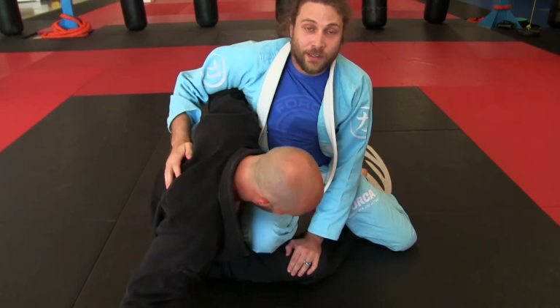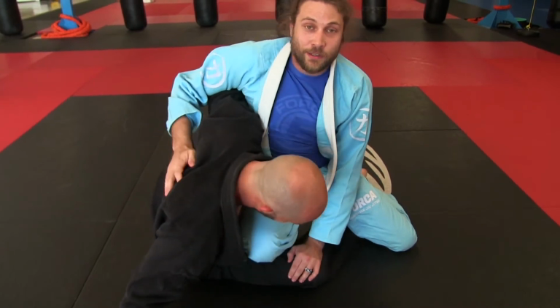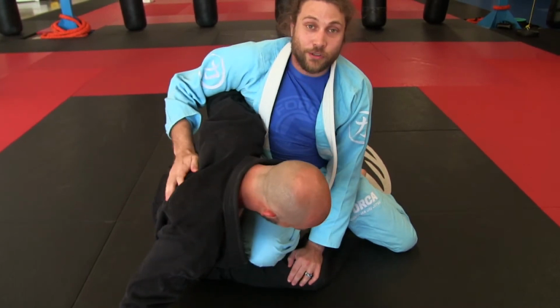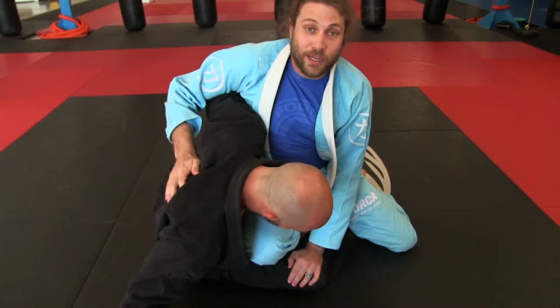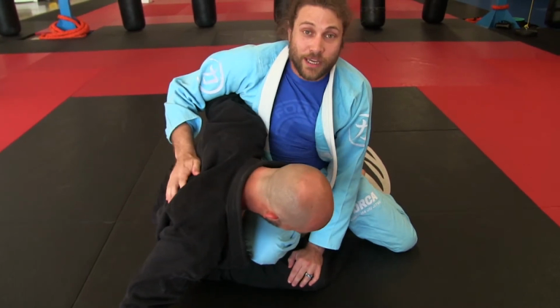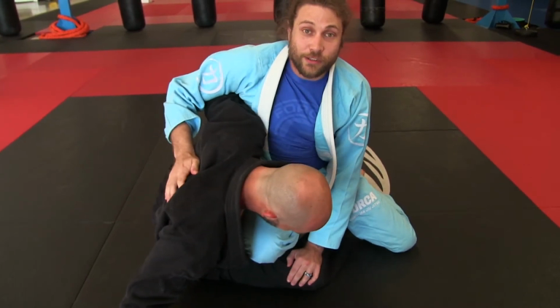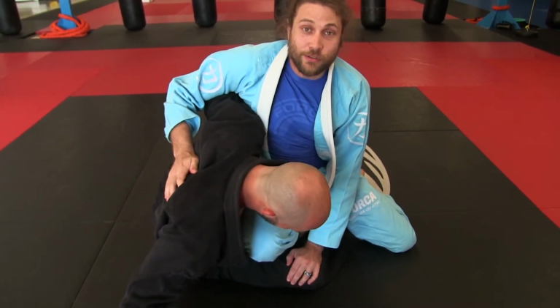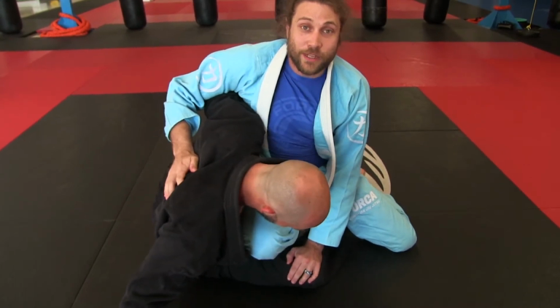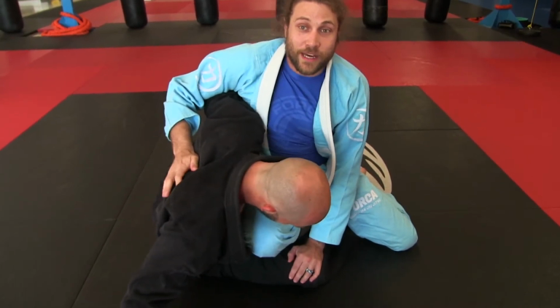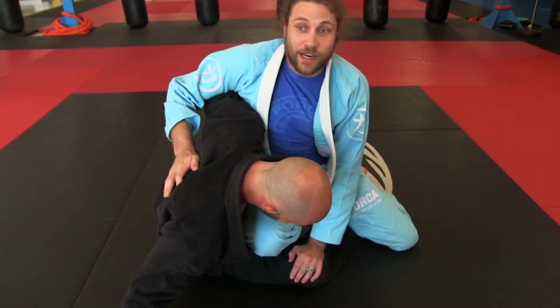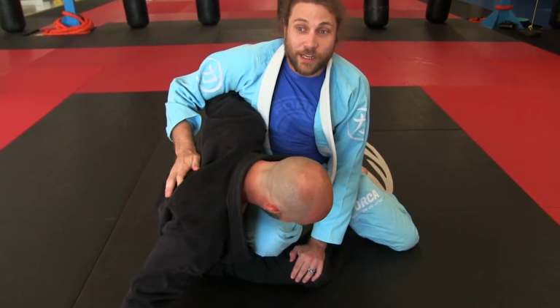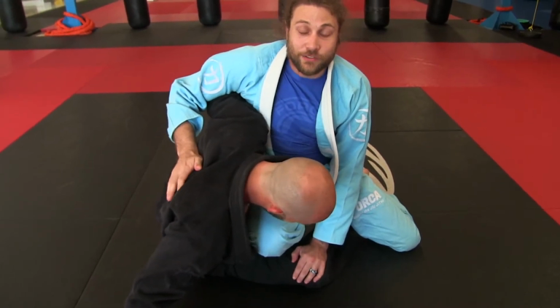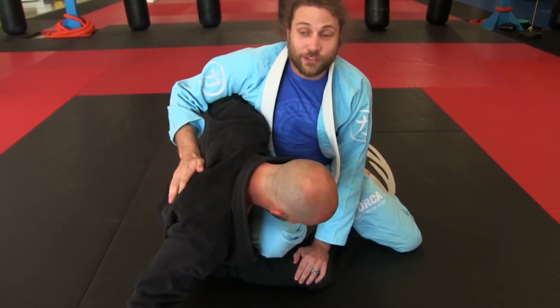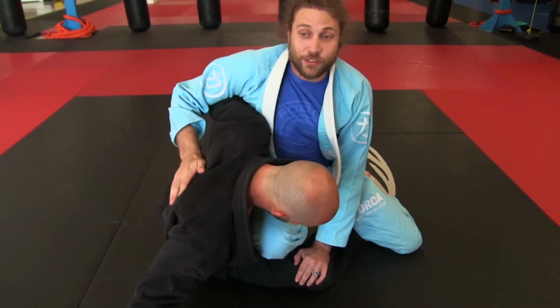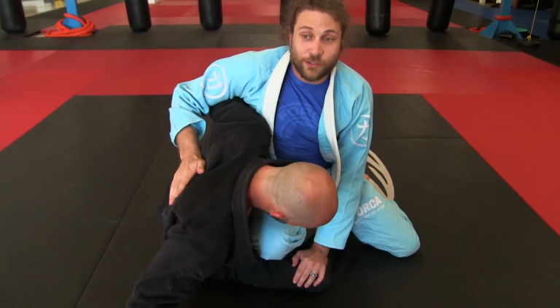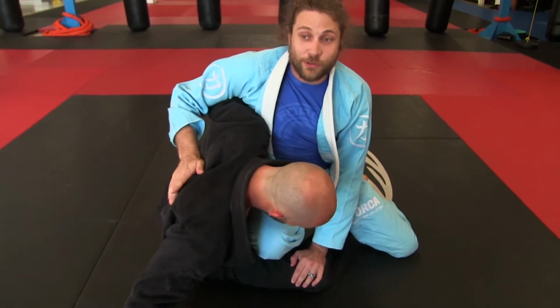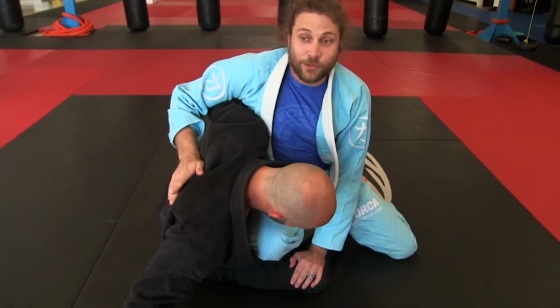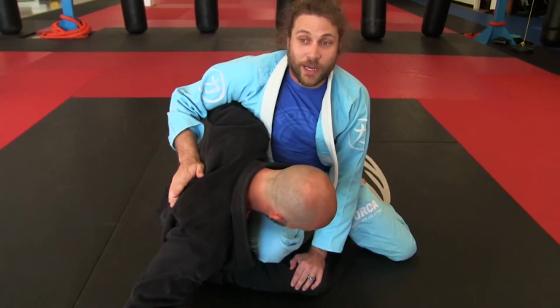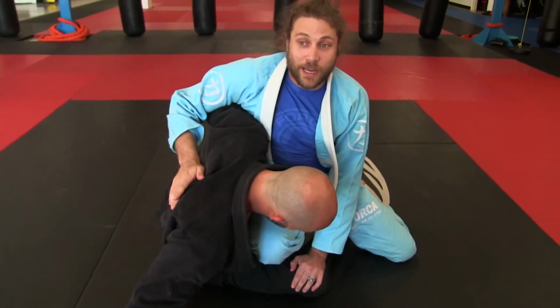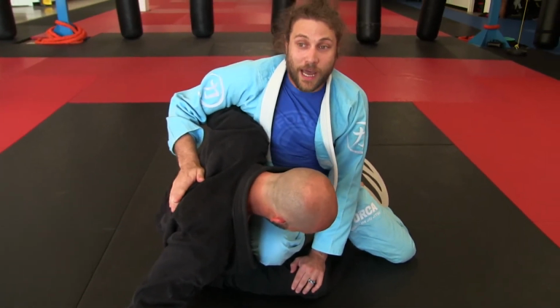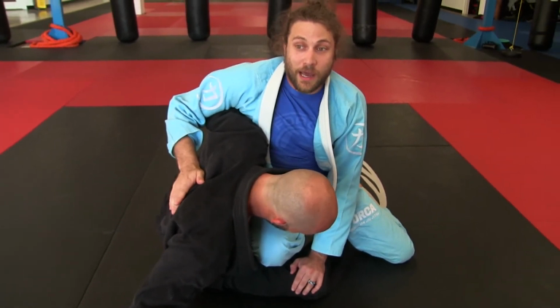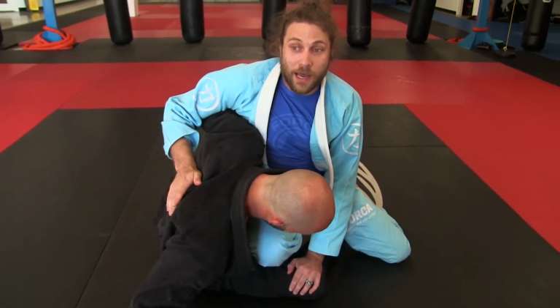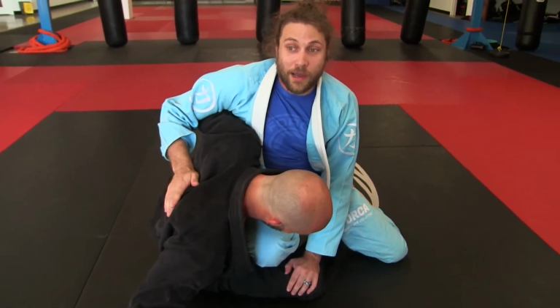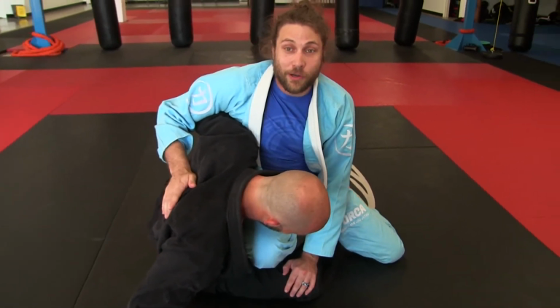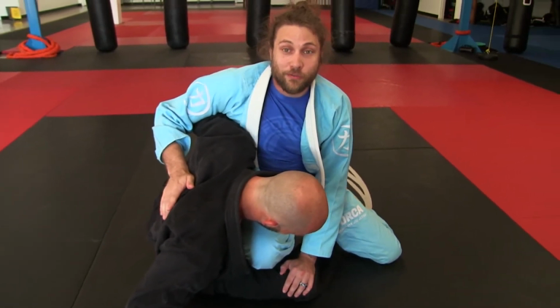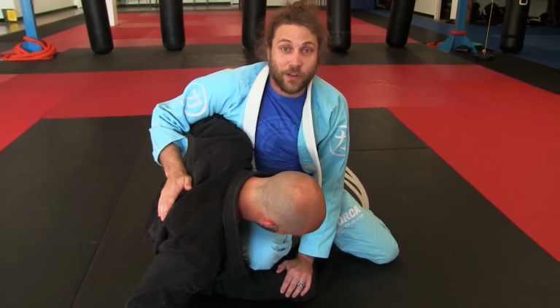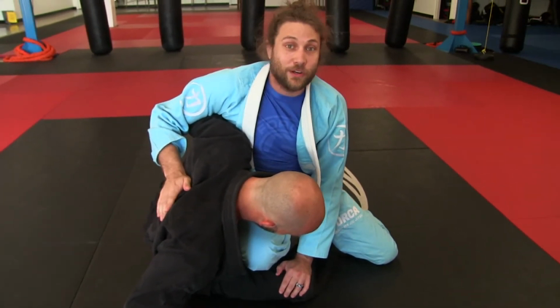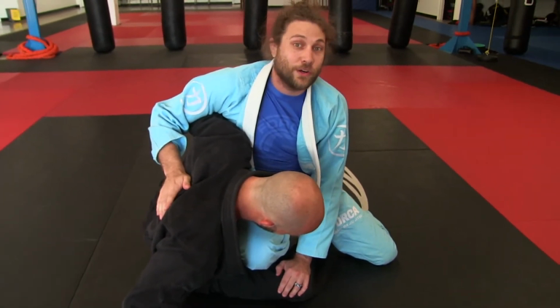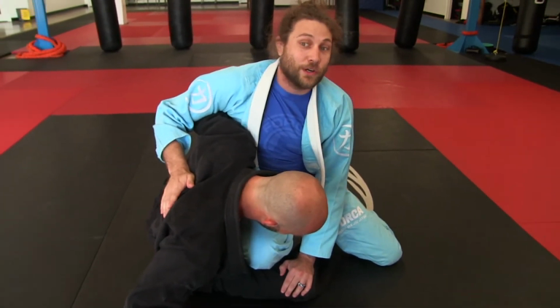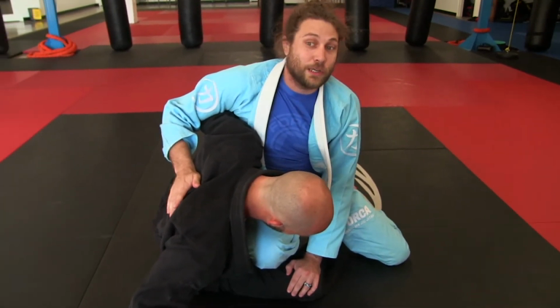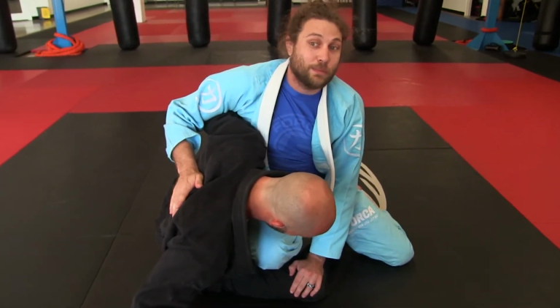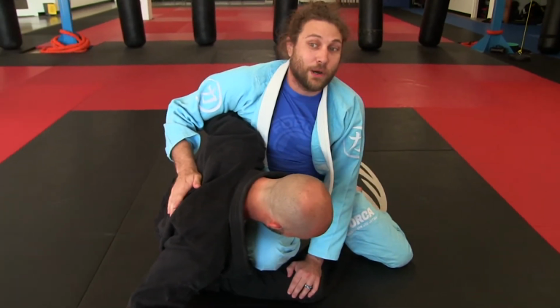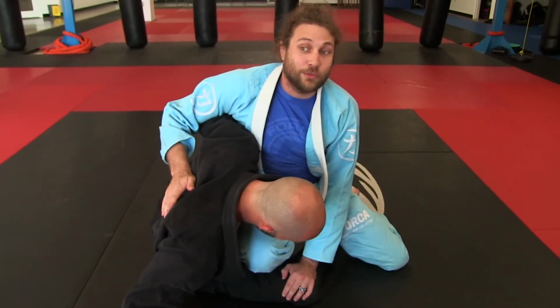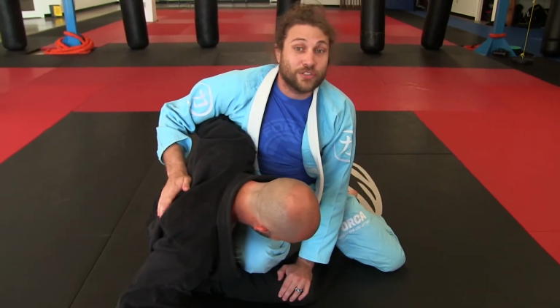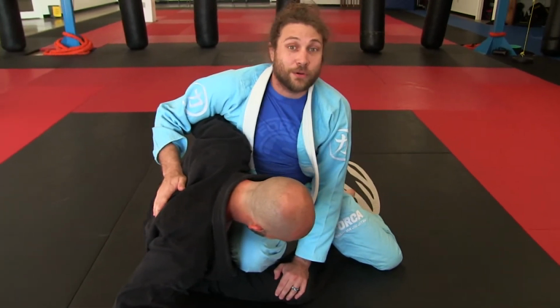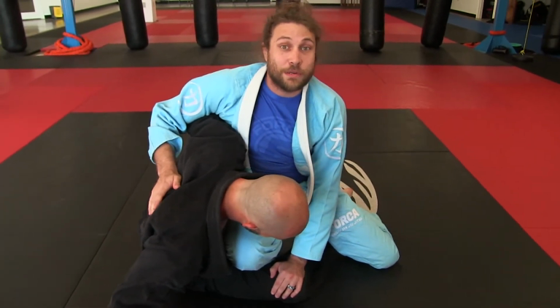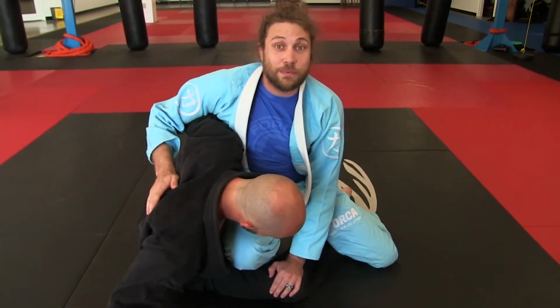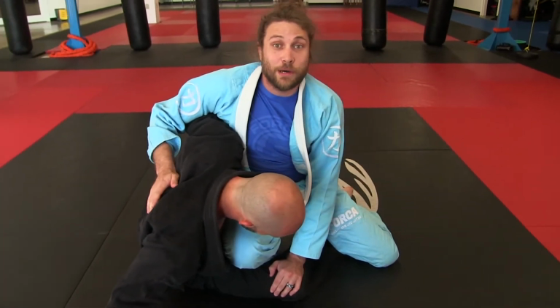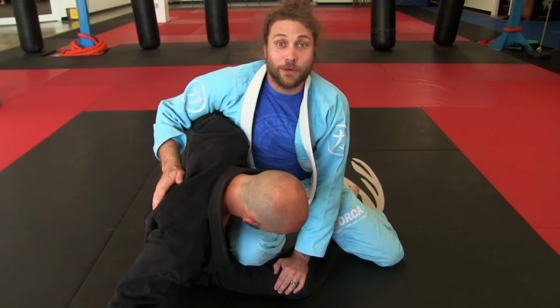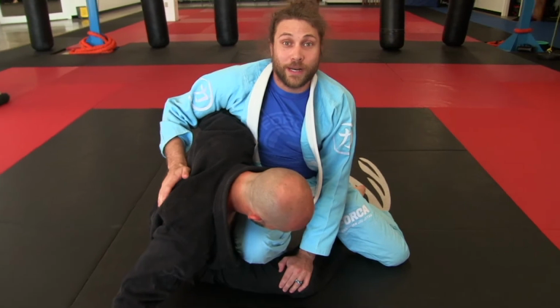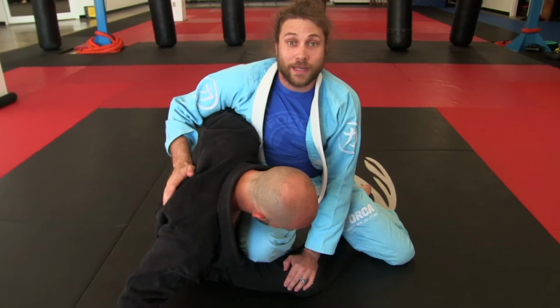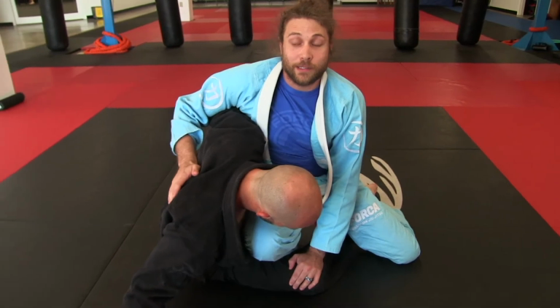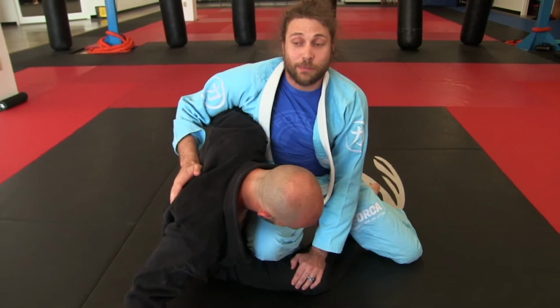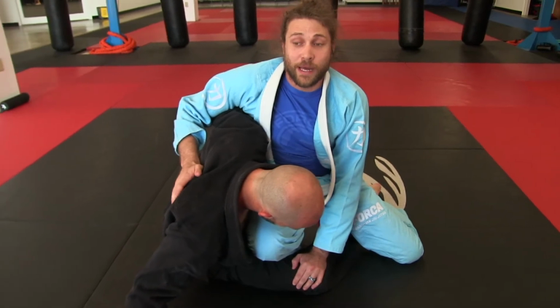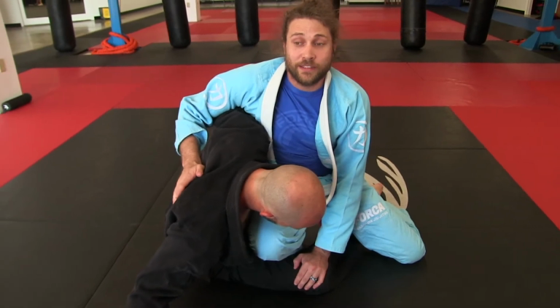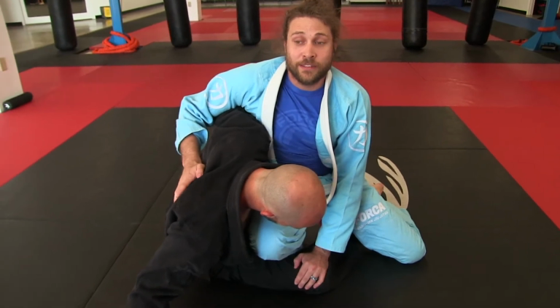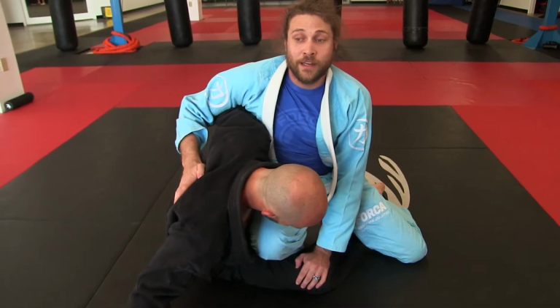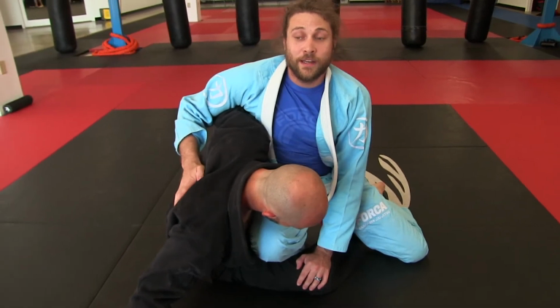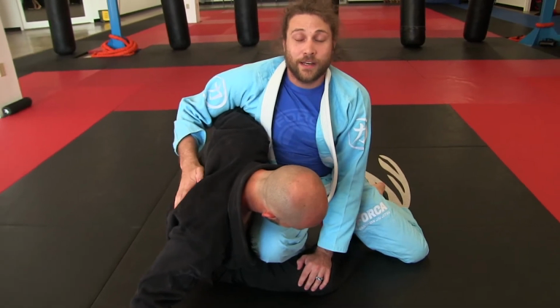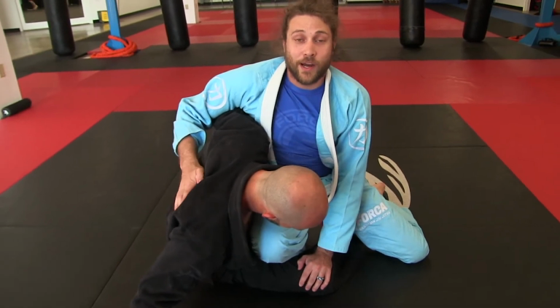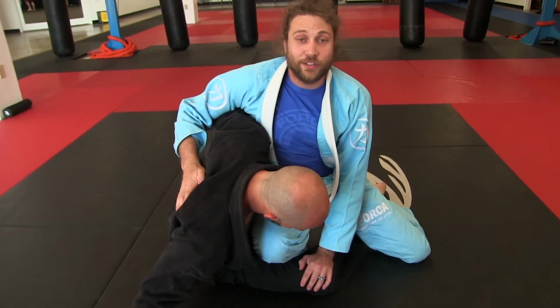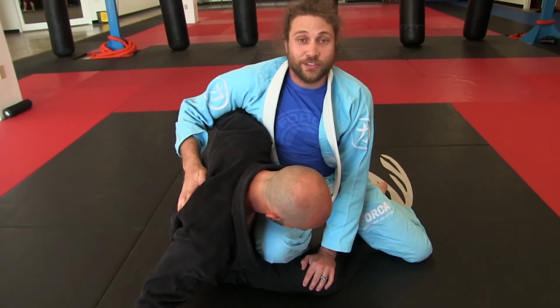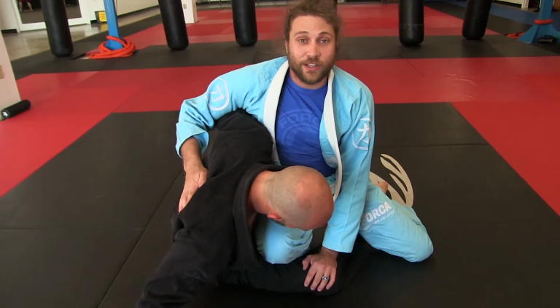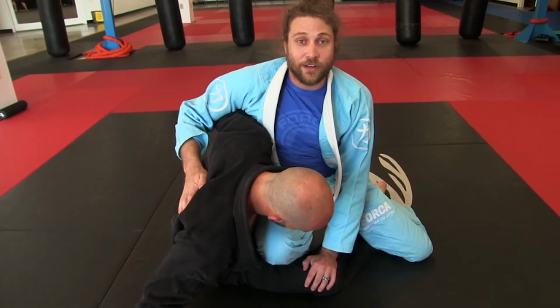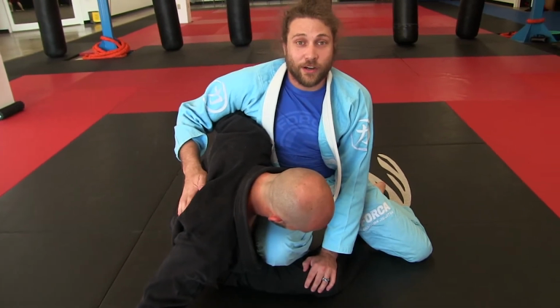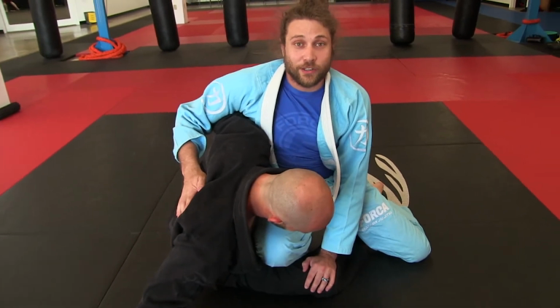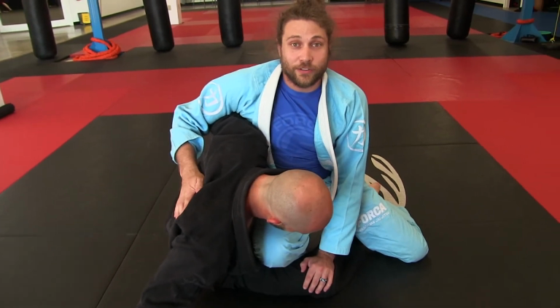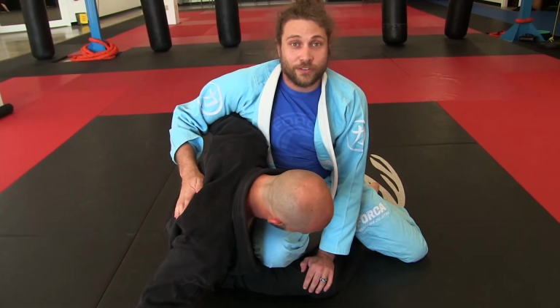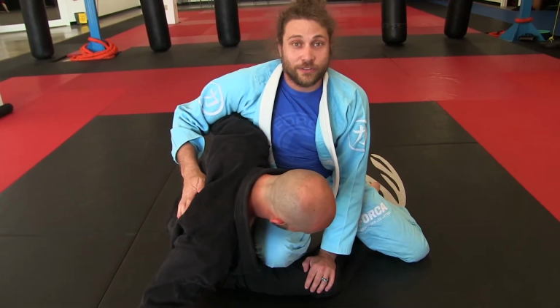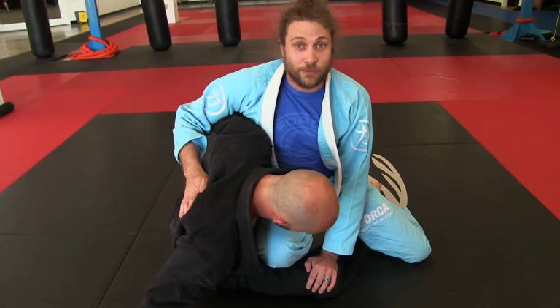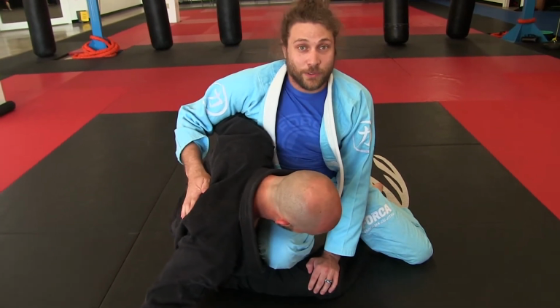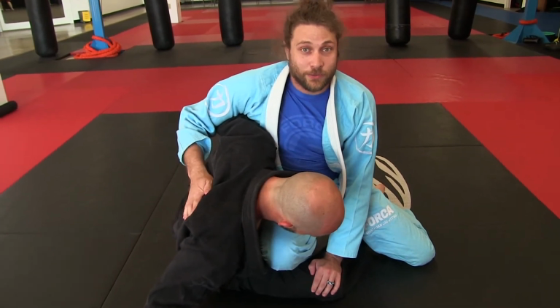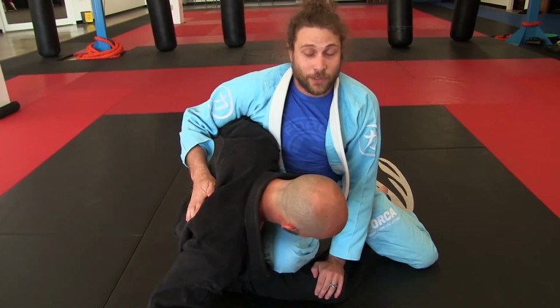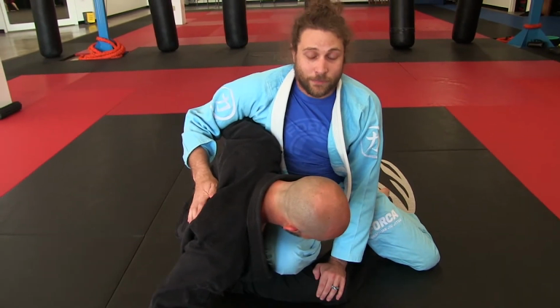I used to go for the underhook, he pummels, I re-pummel and I get the pass. Now I just leg lock you because it's too much work.